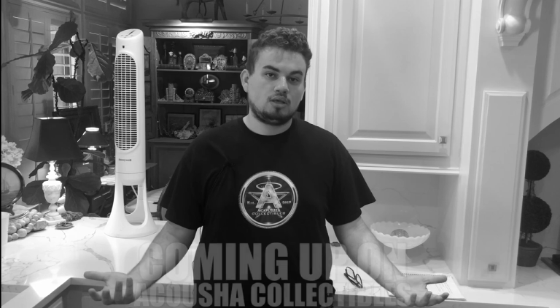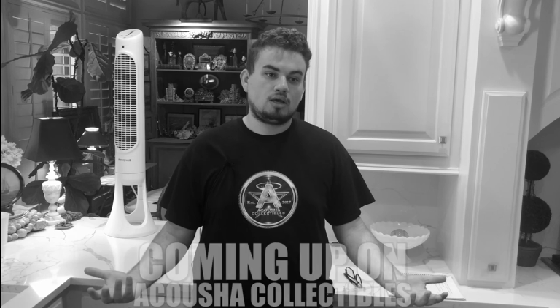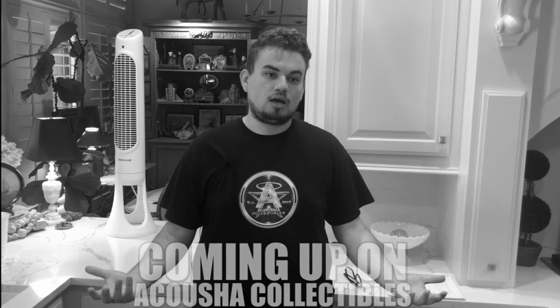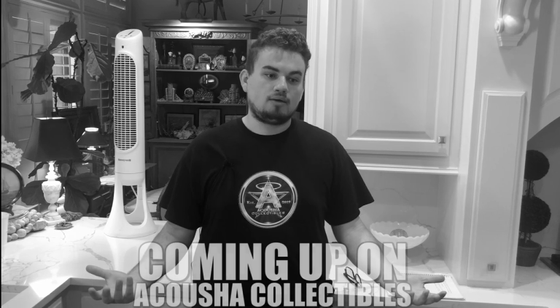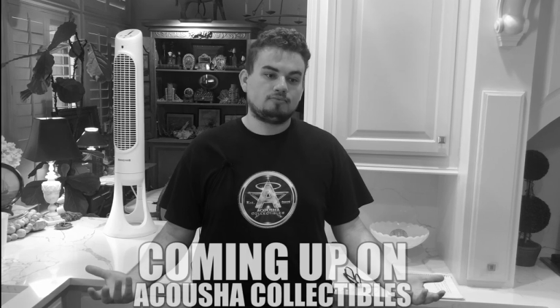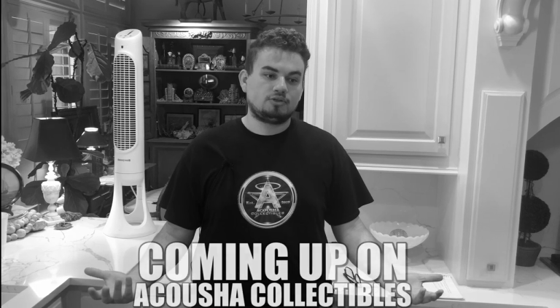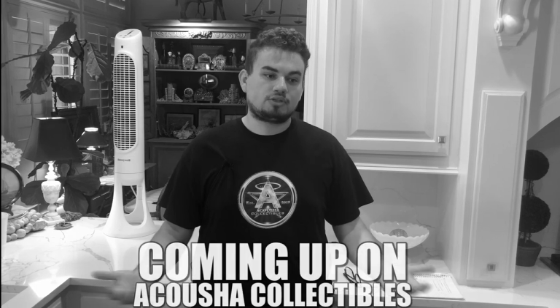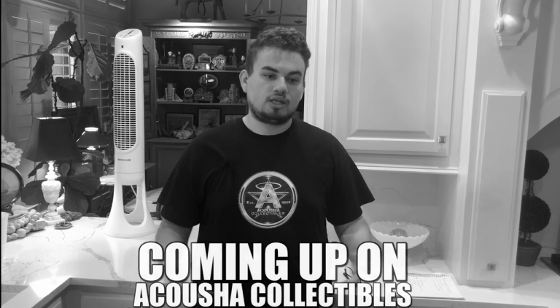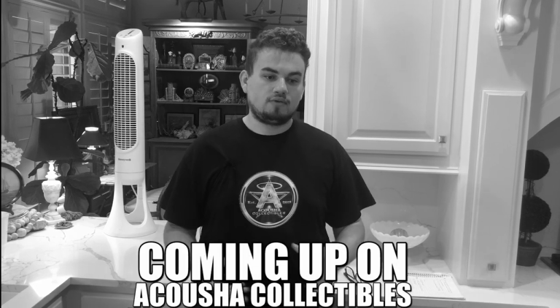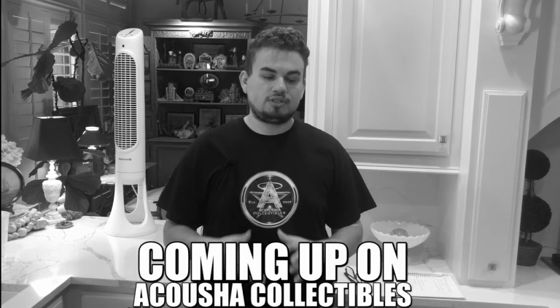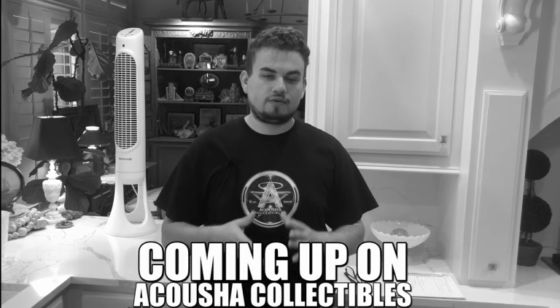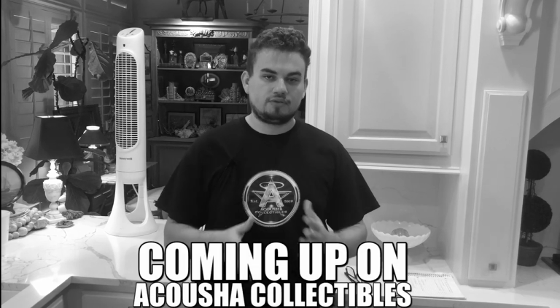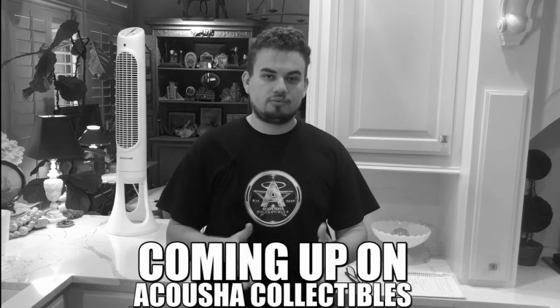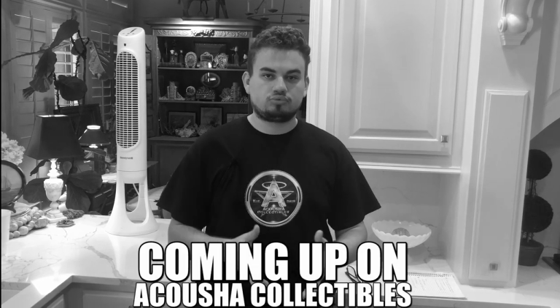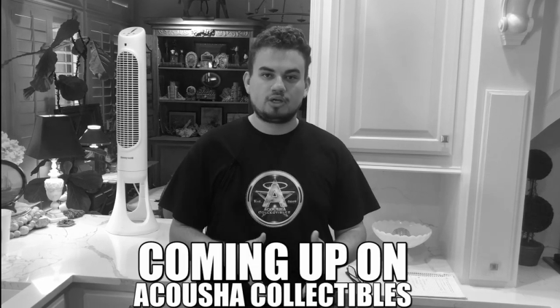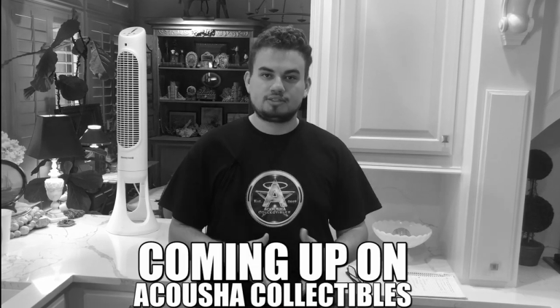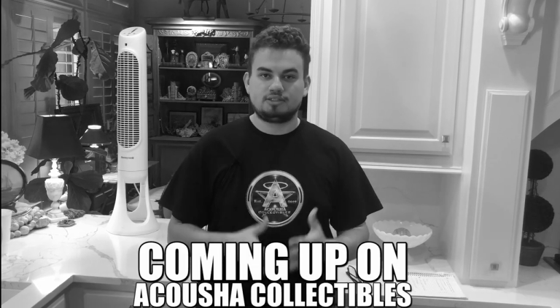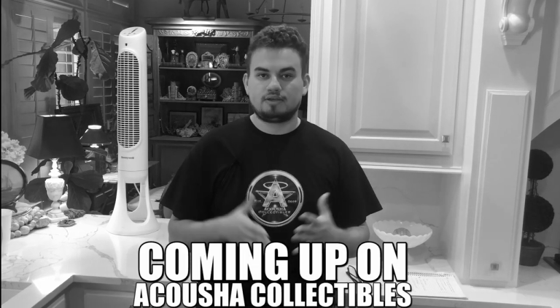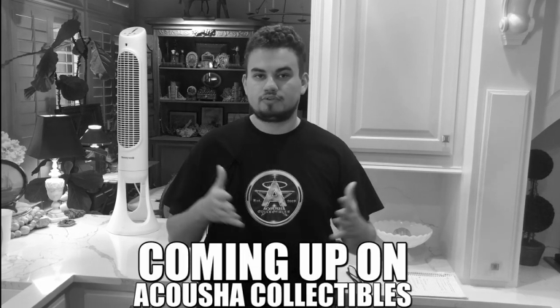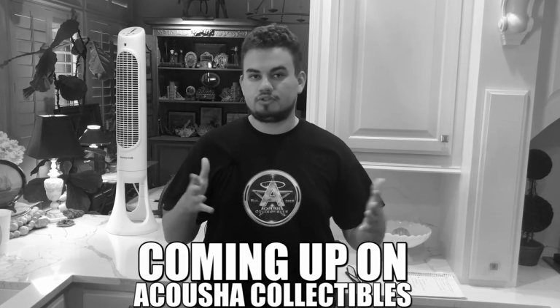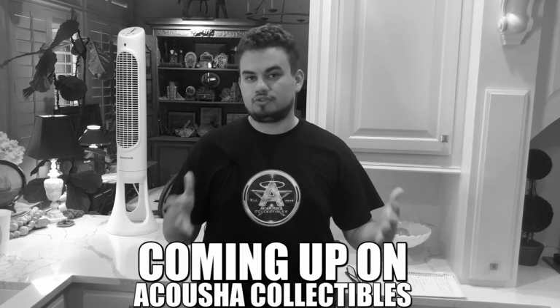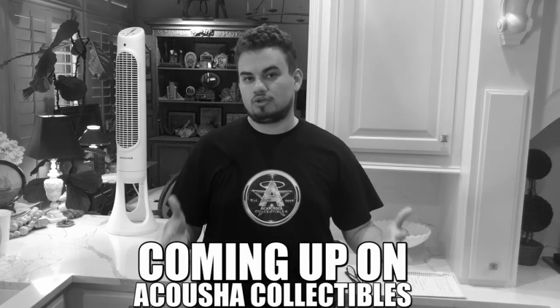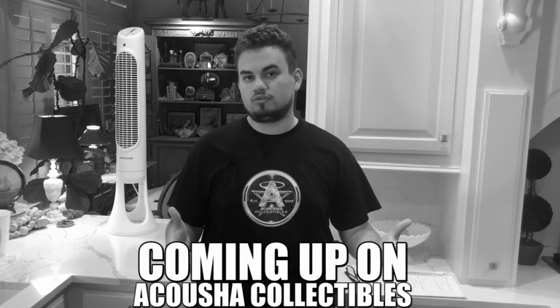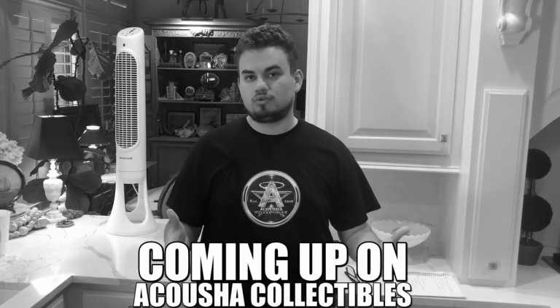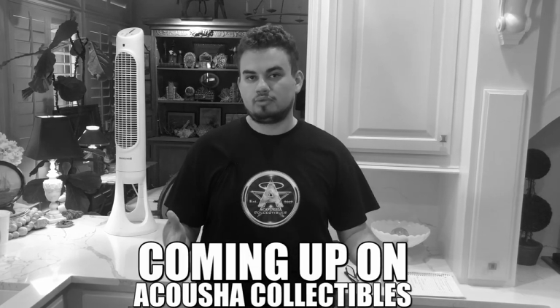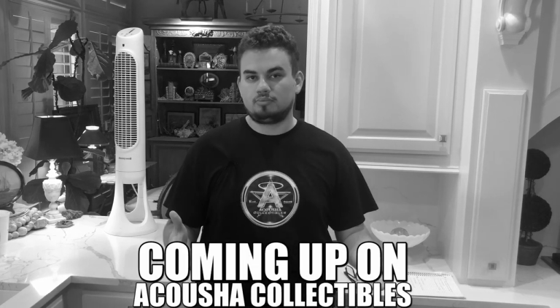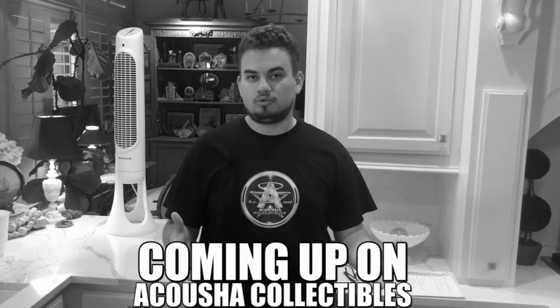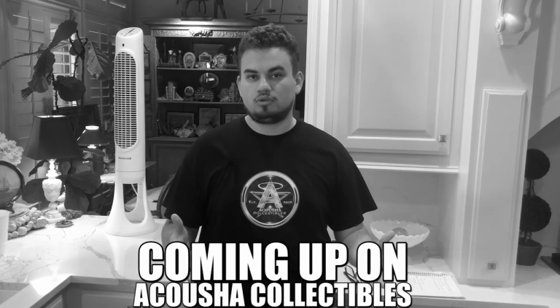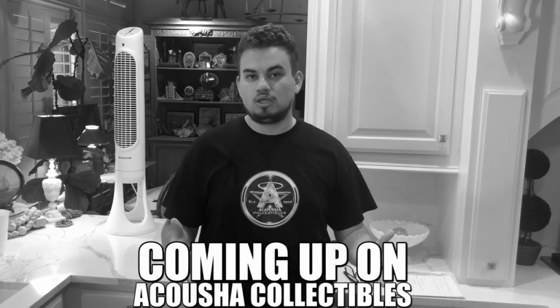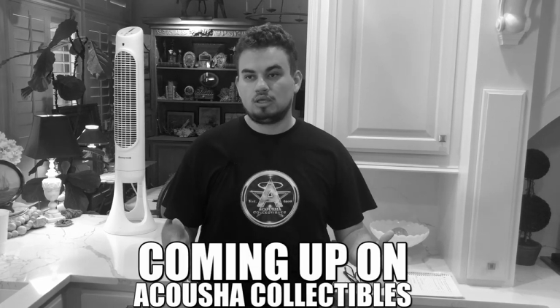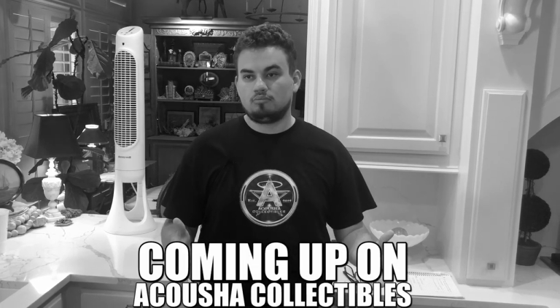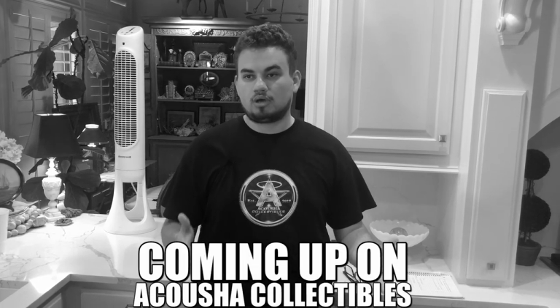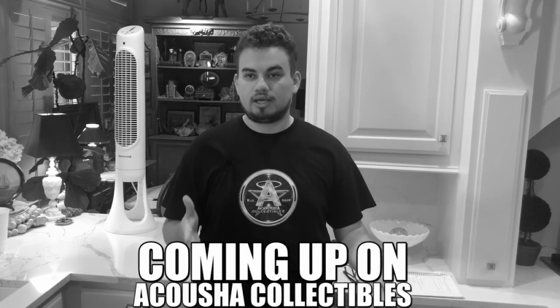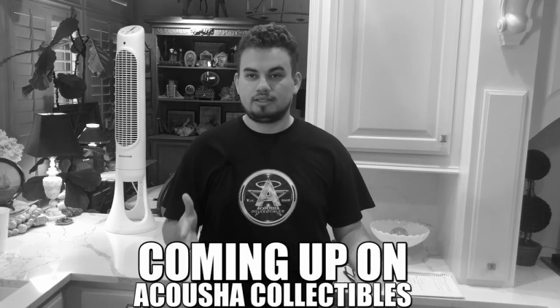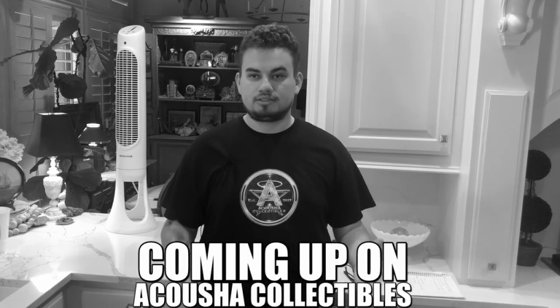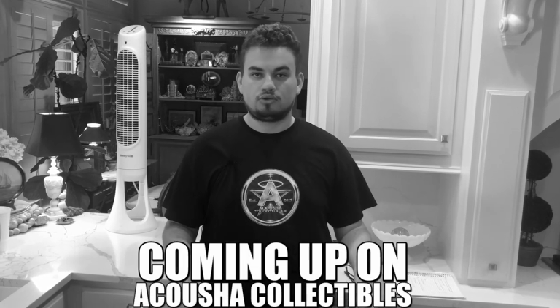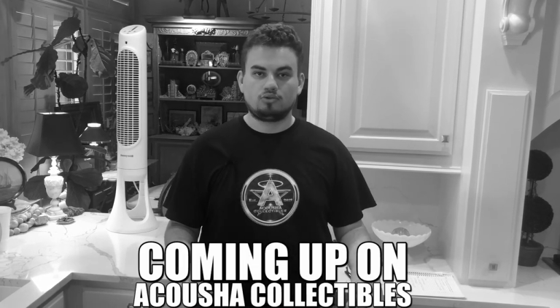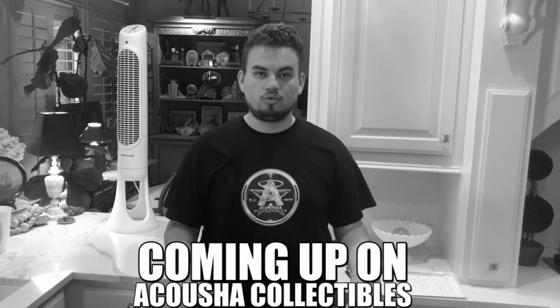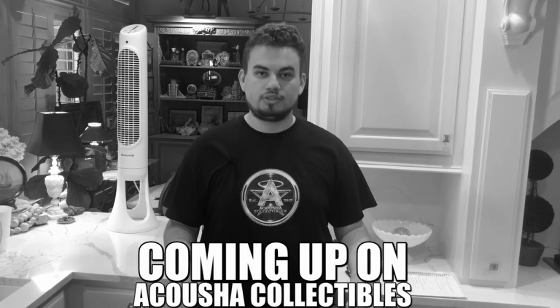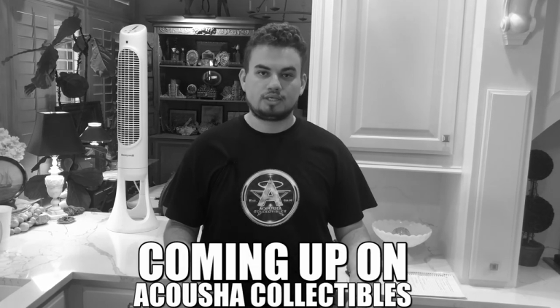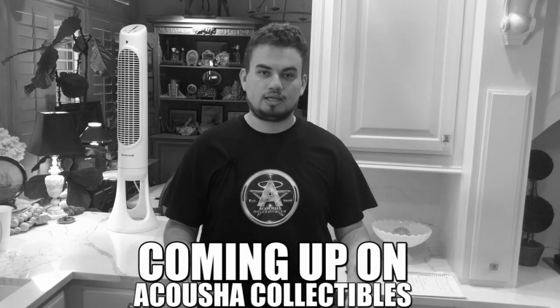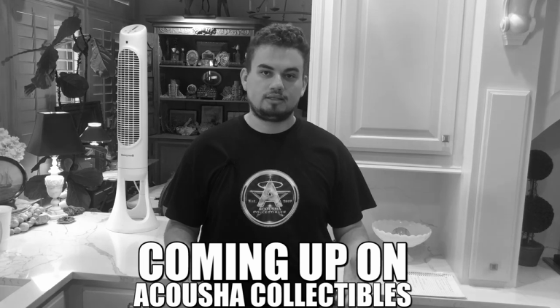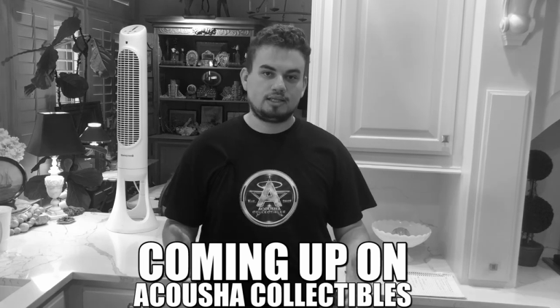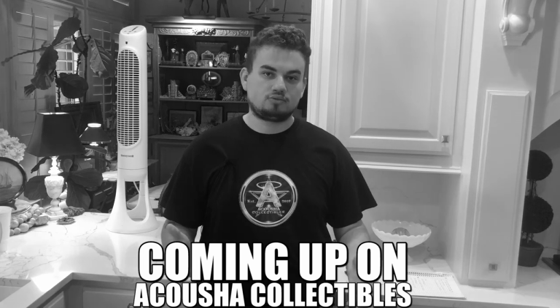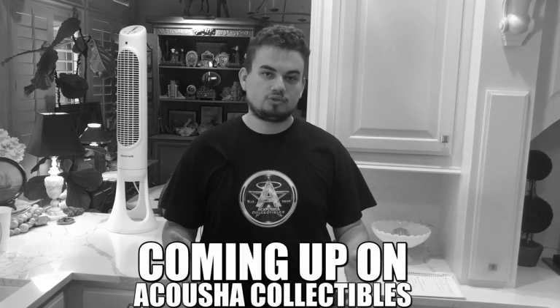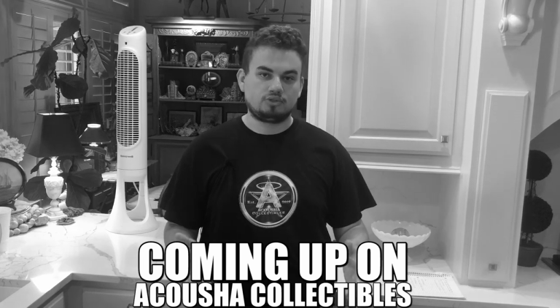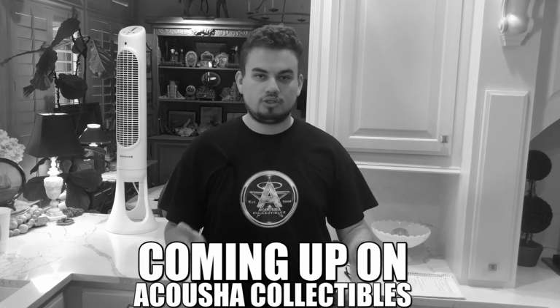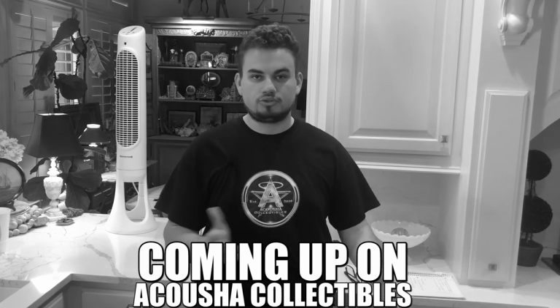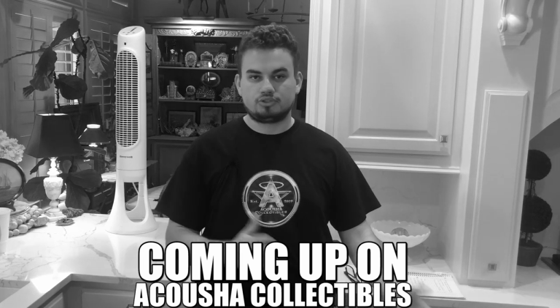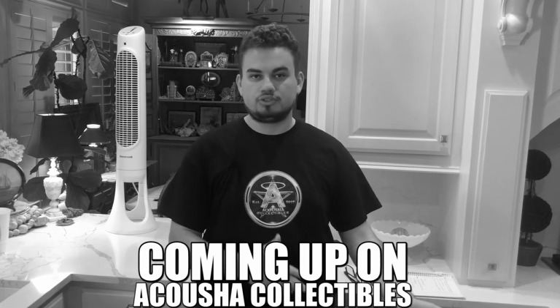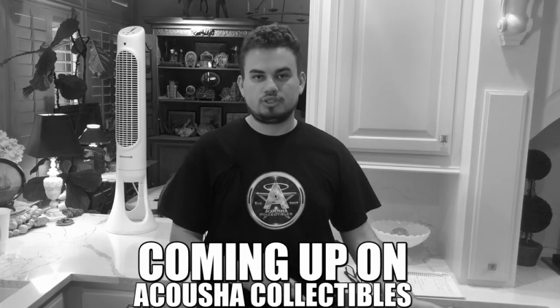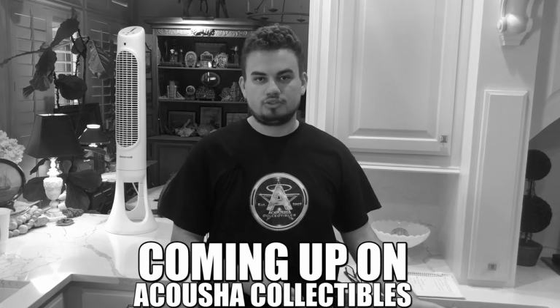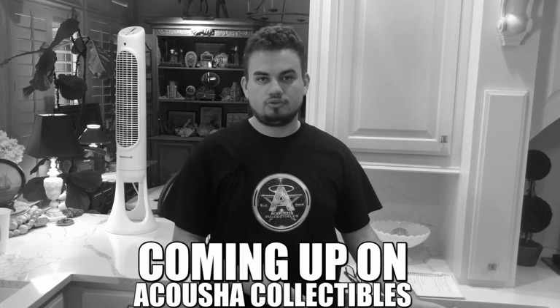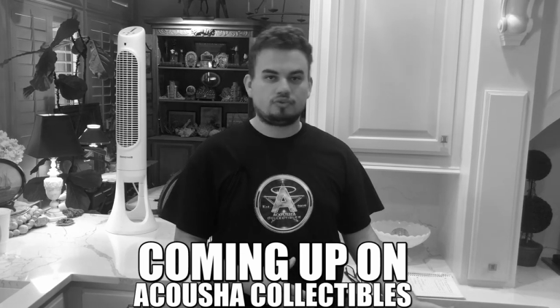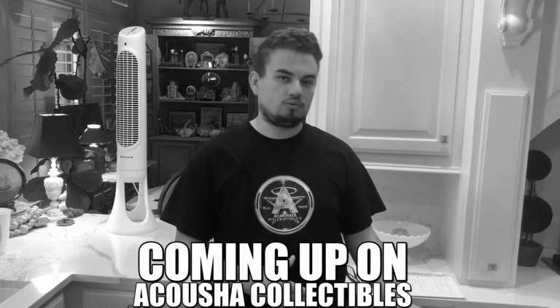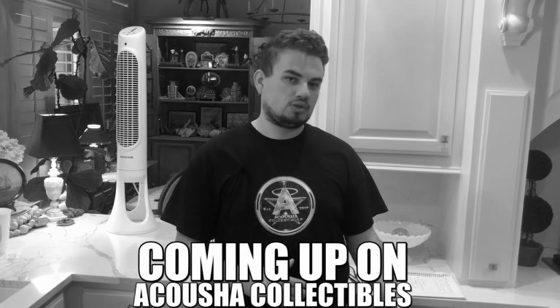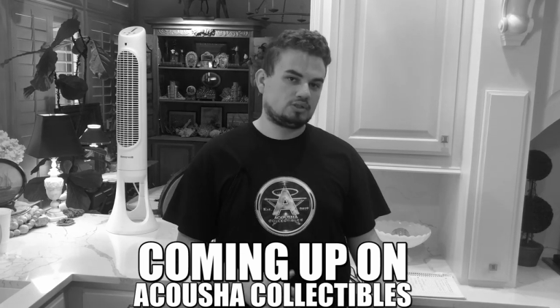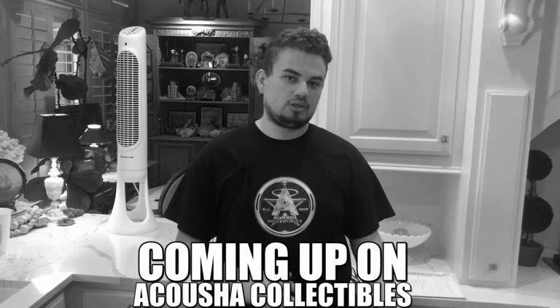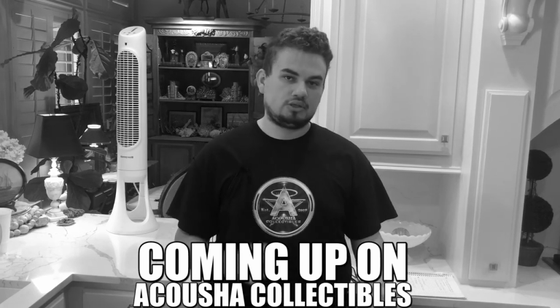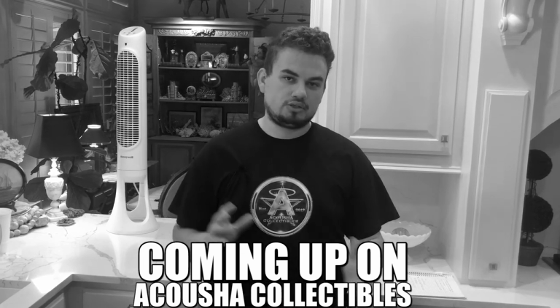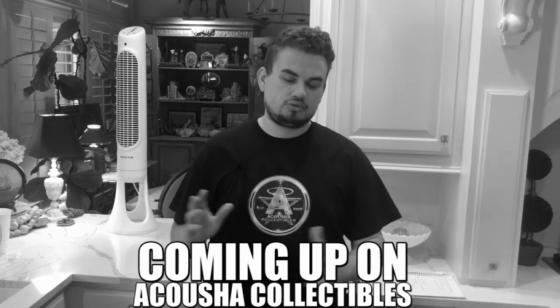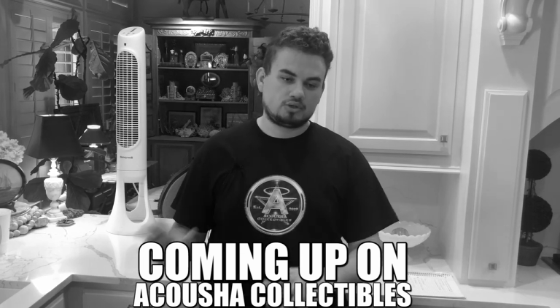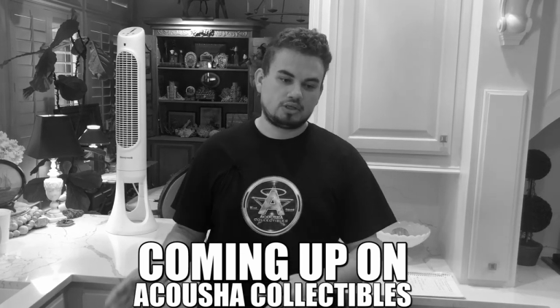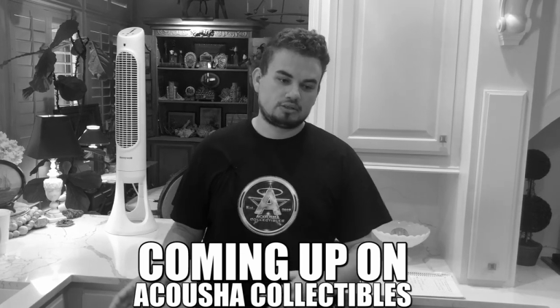There's kind of a definite price, a definite zone where people buy and sell coins at, and that's what the dealer should stick to if they want to sell anything to a collector.